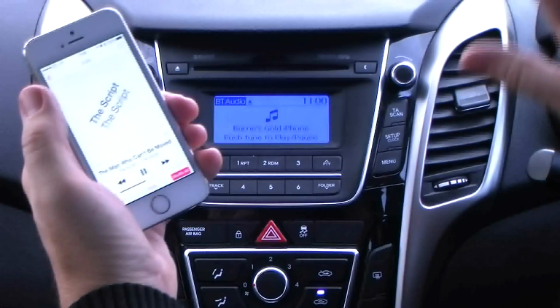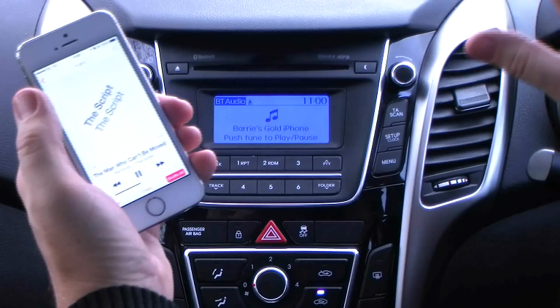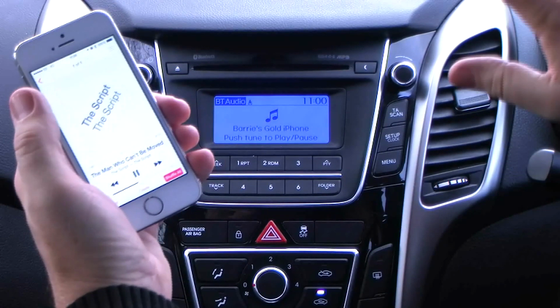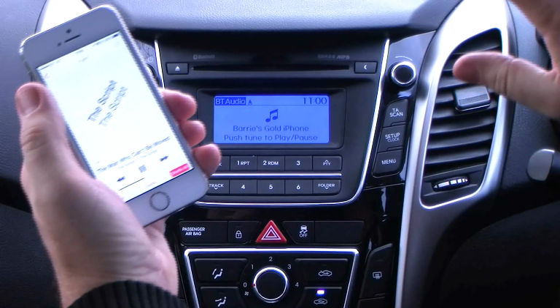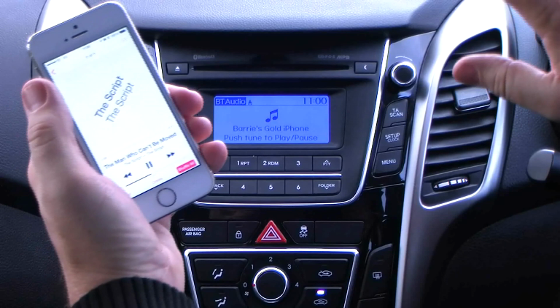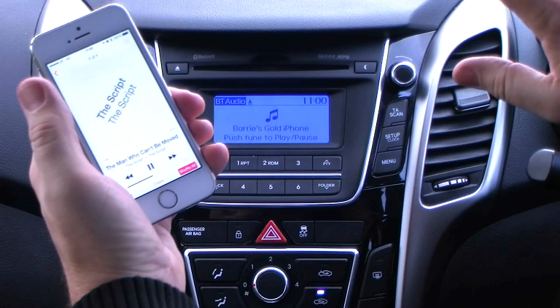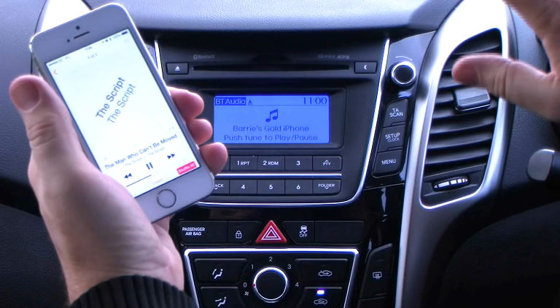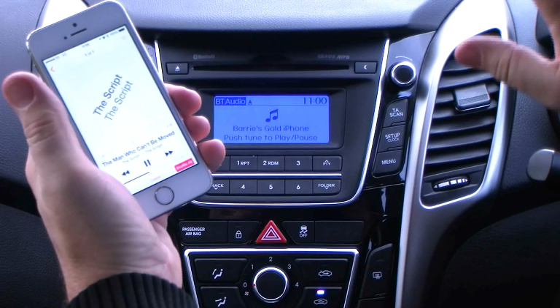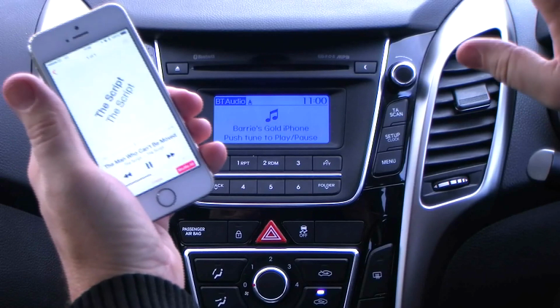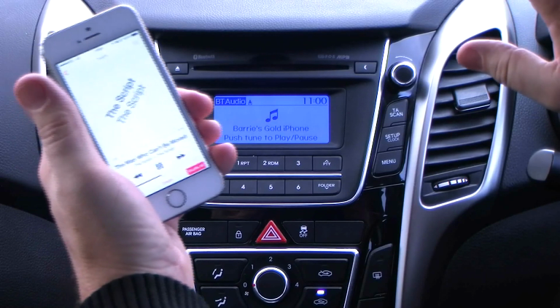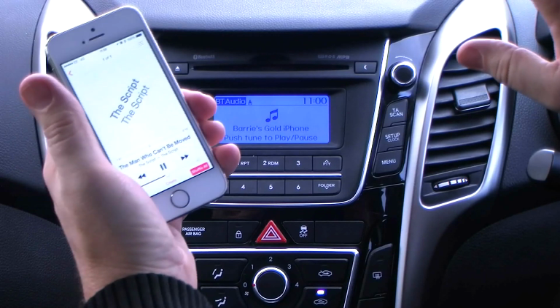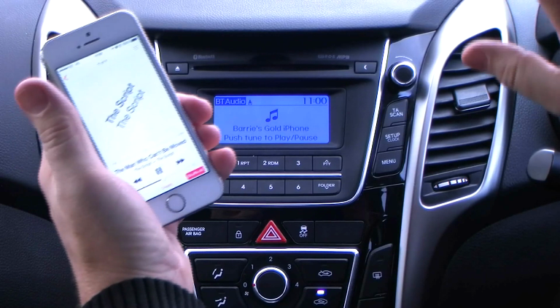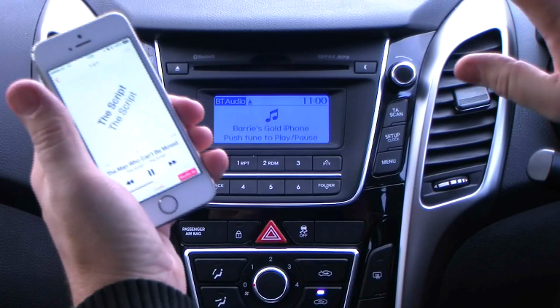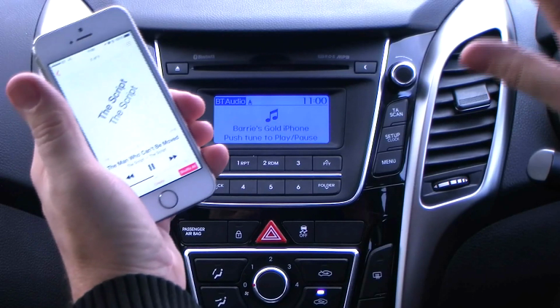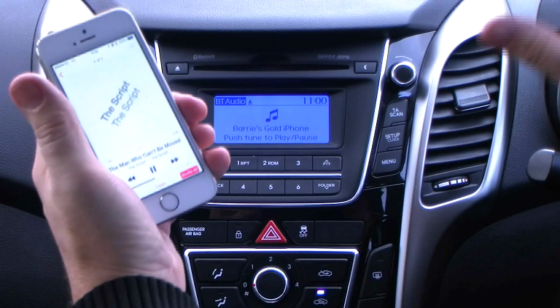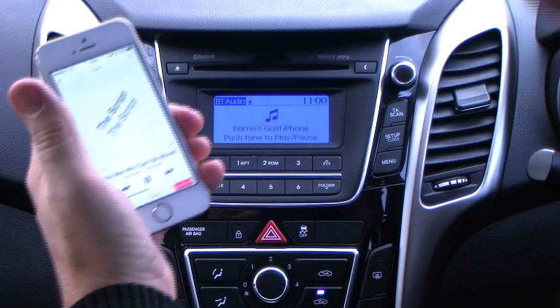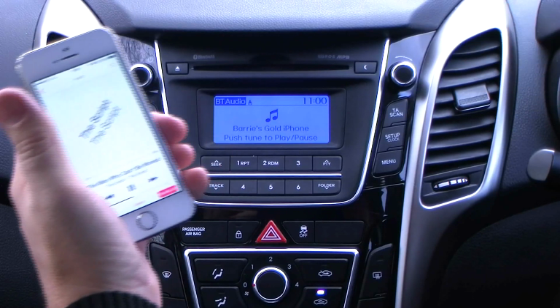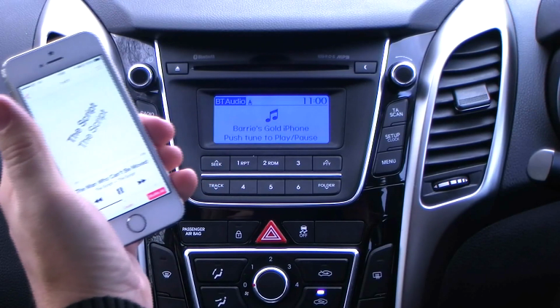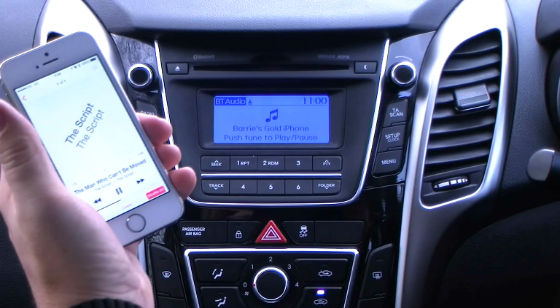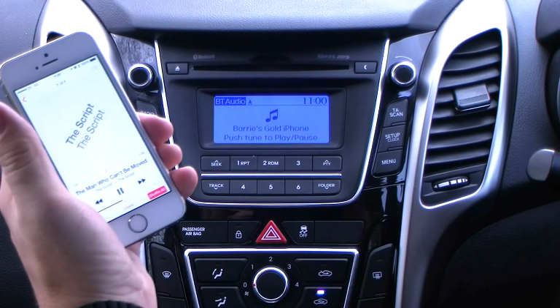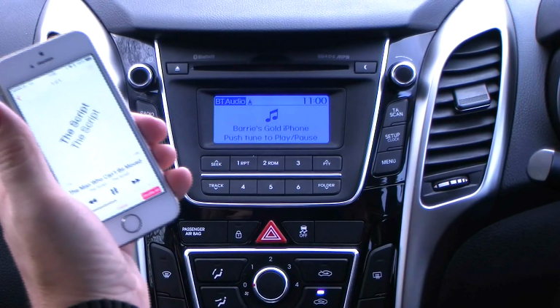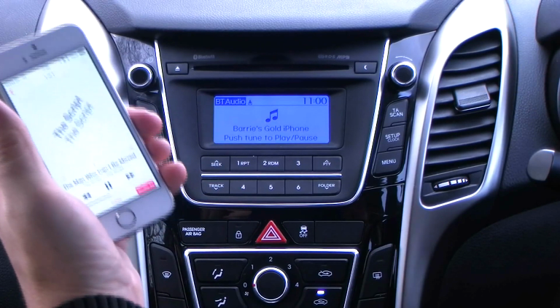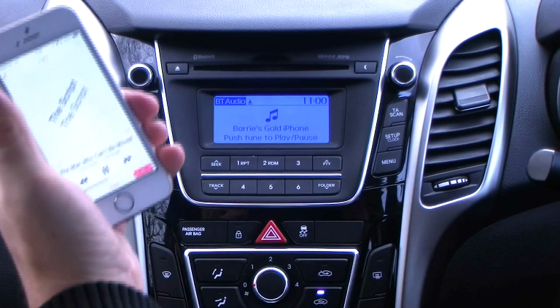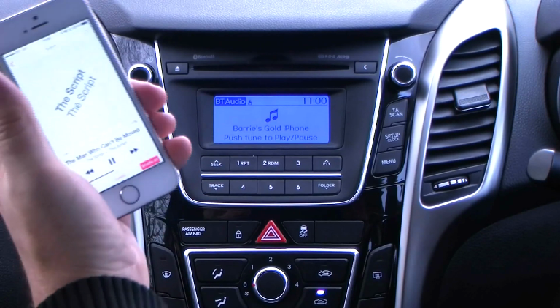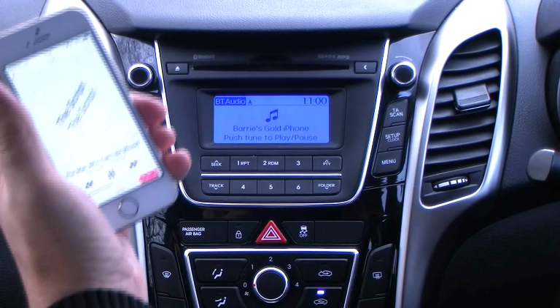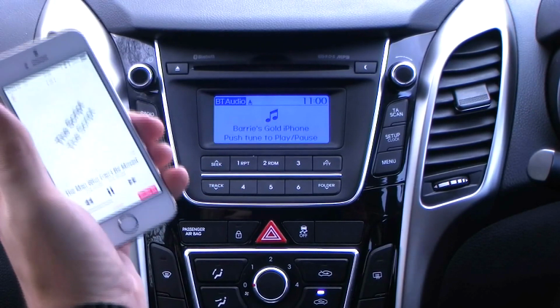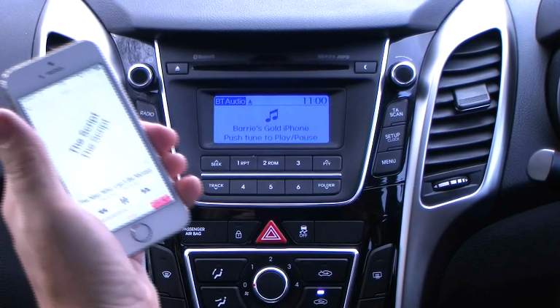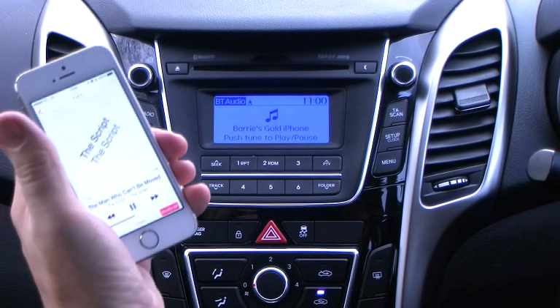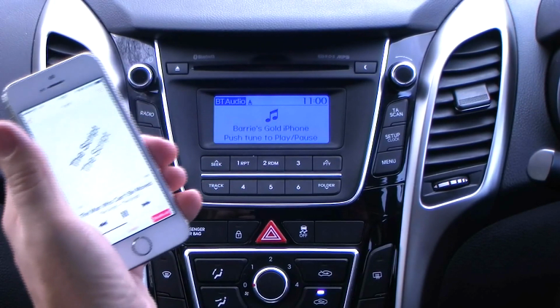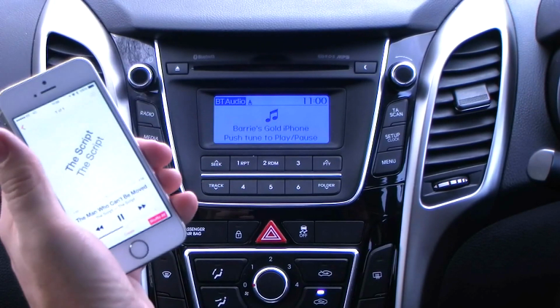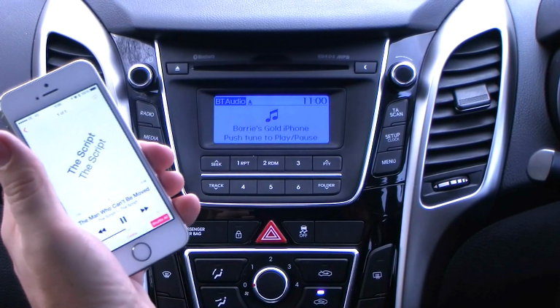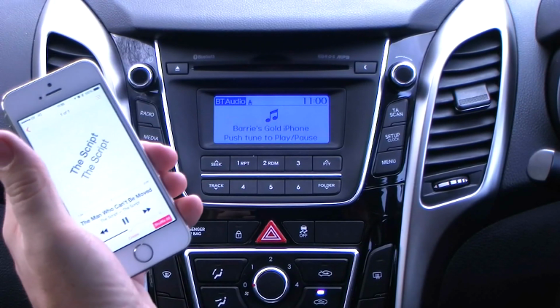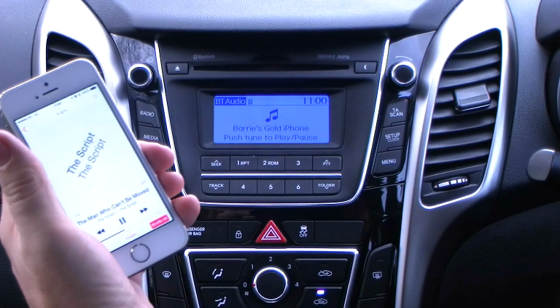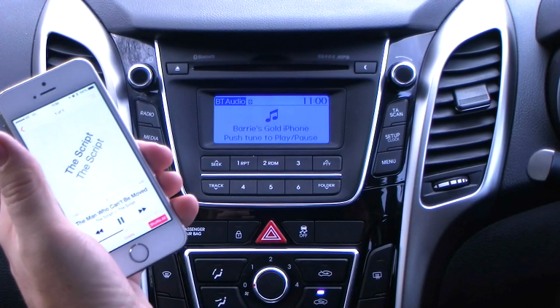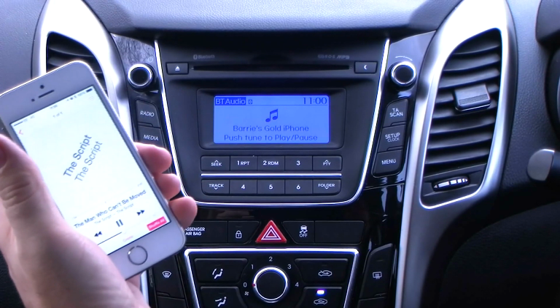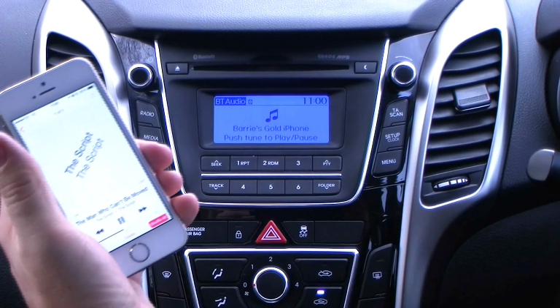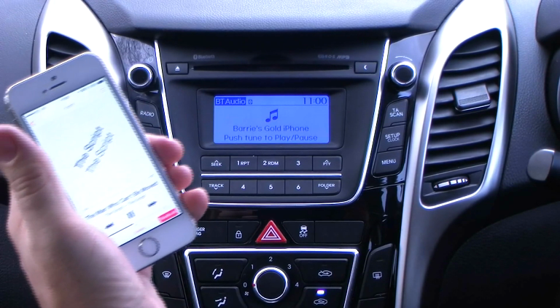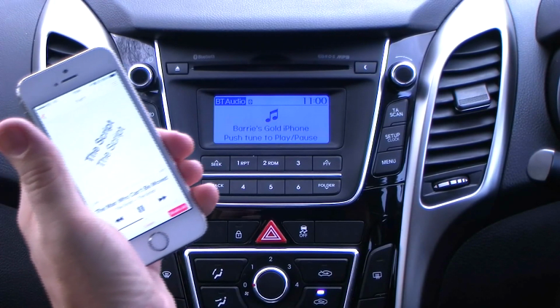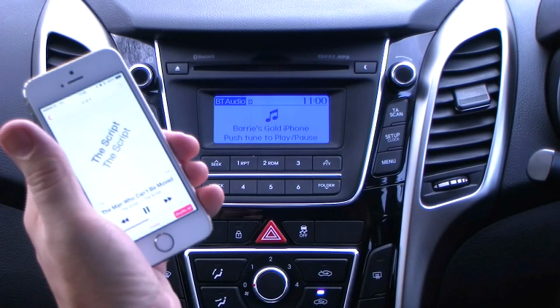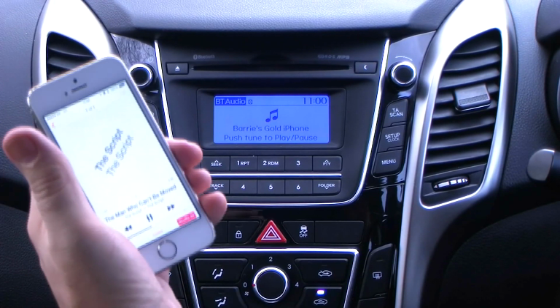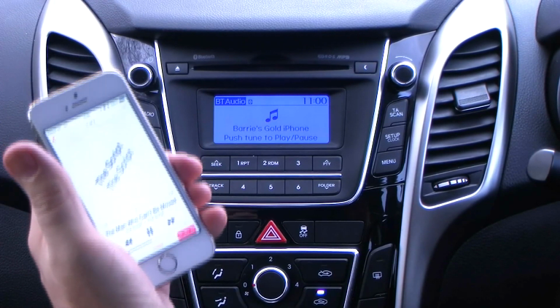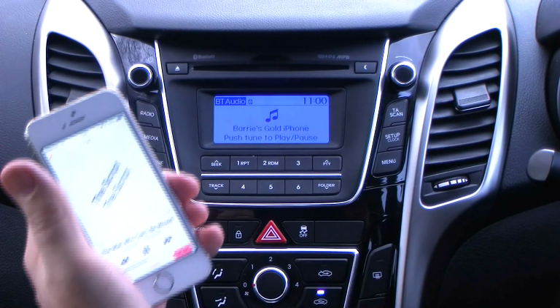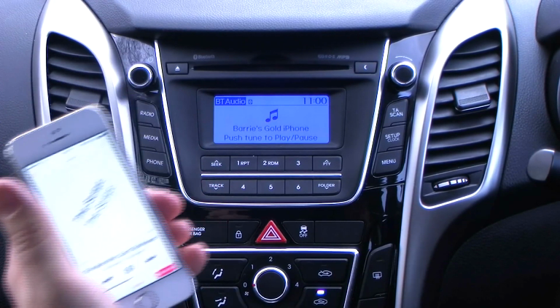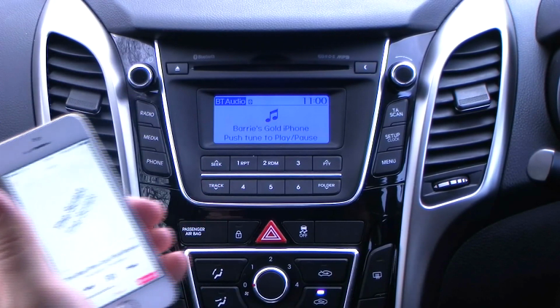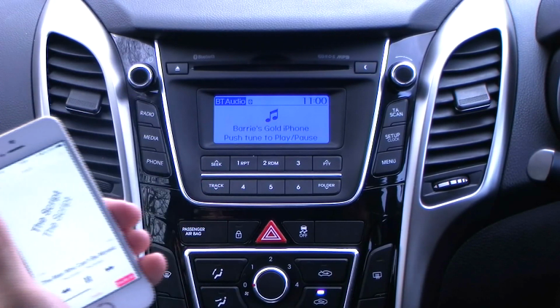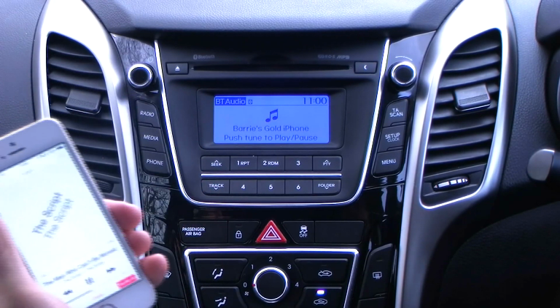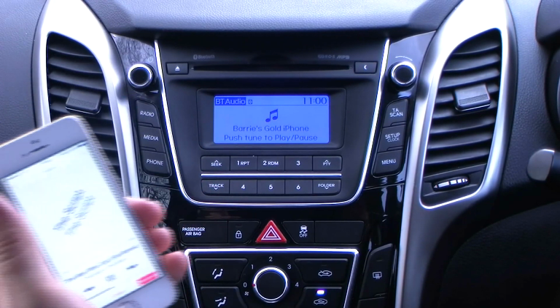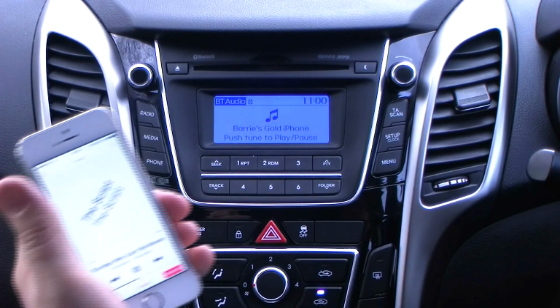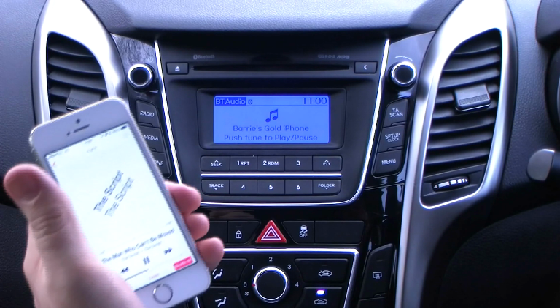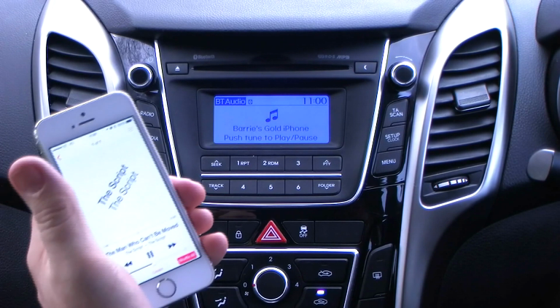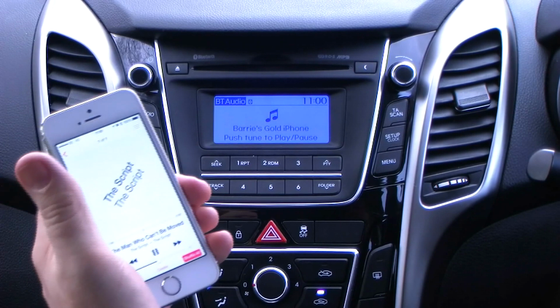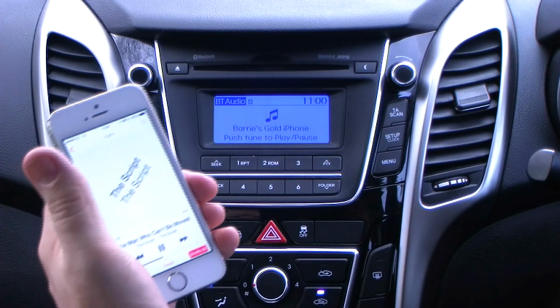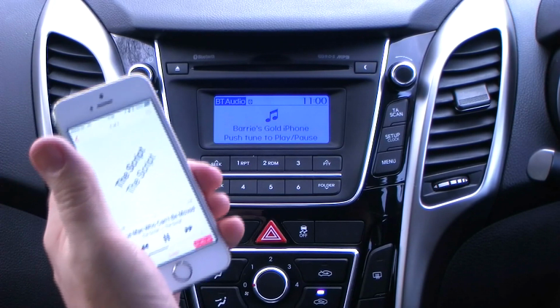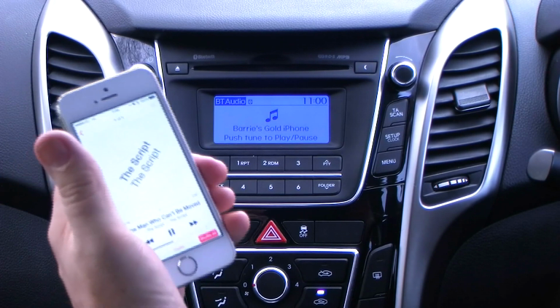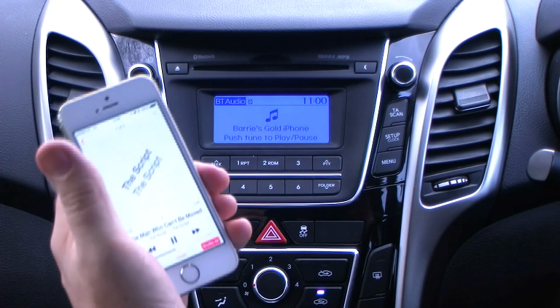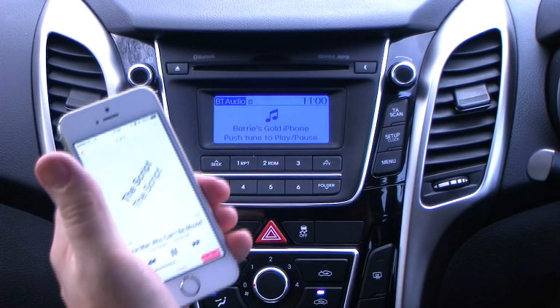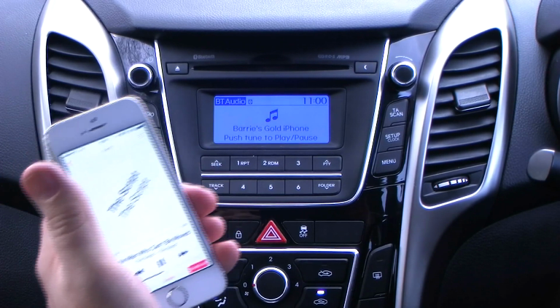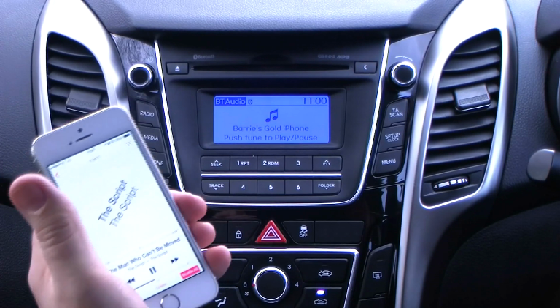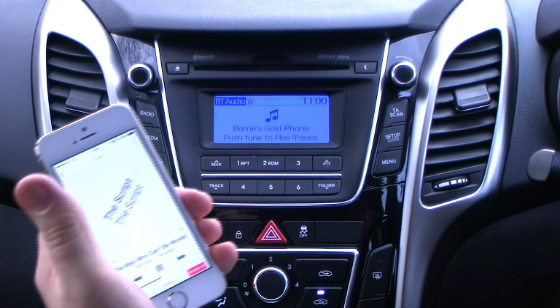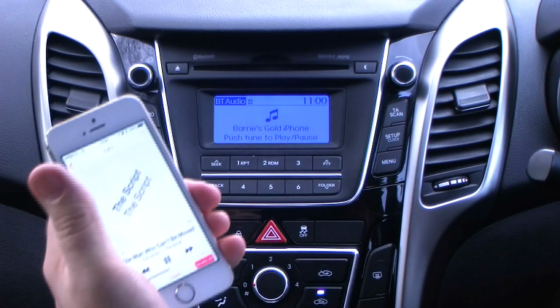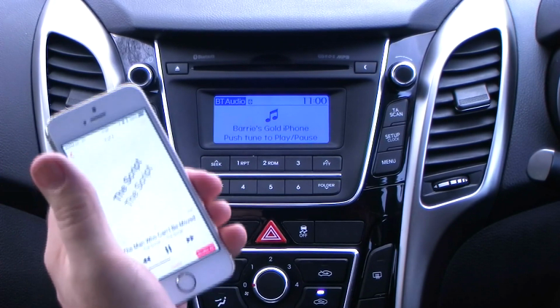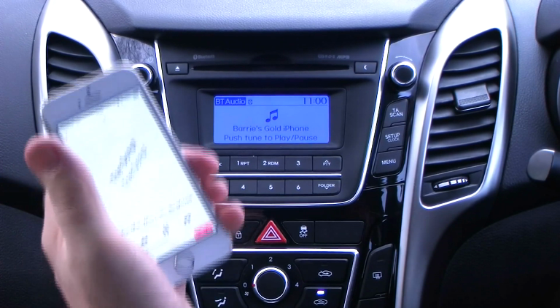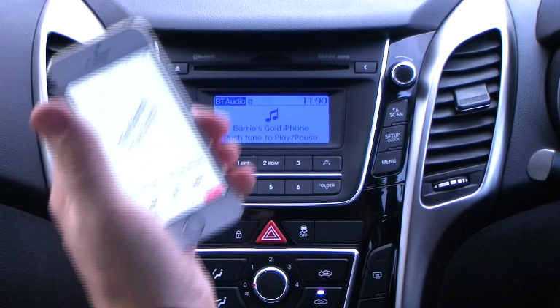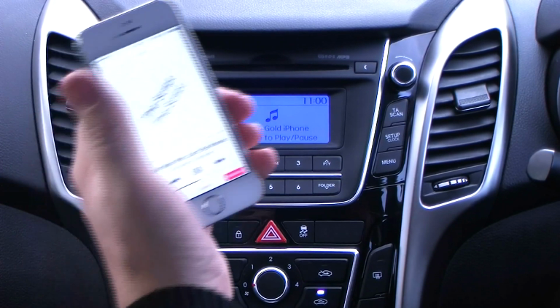Really simple system to use. Really good. All the controls are on the steering wheel. You don't have to take your hands off the steering wheel. It's brilliant.